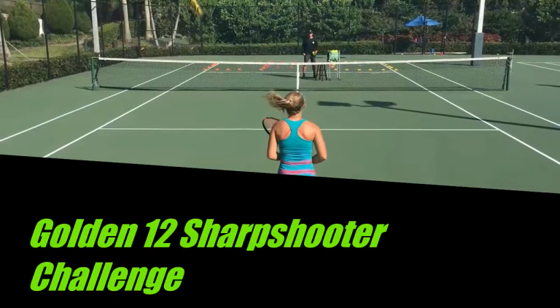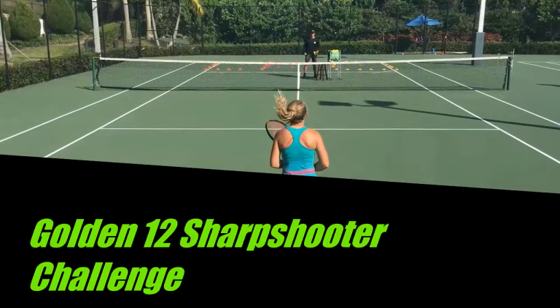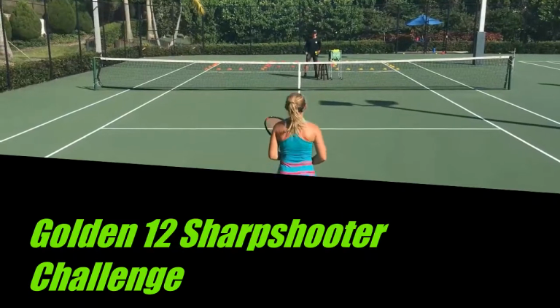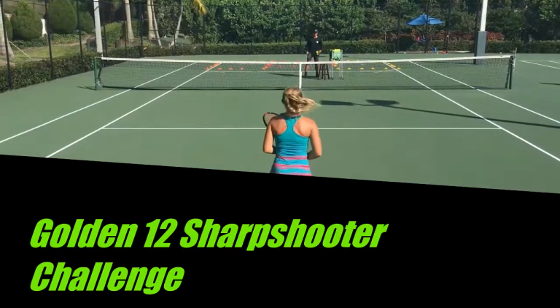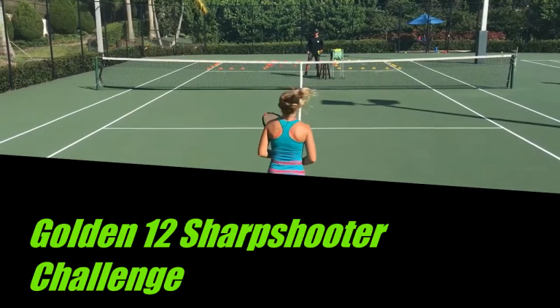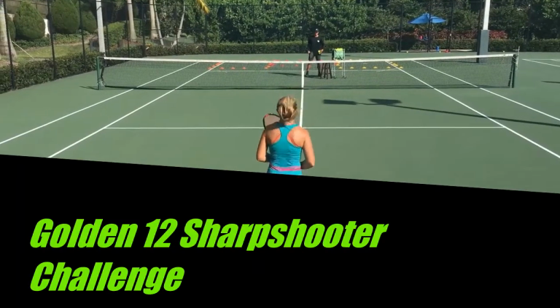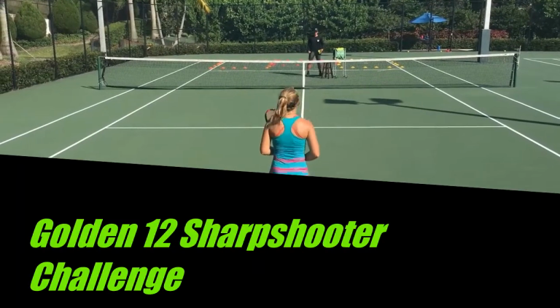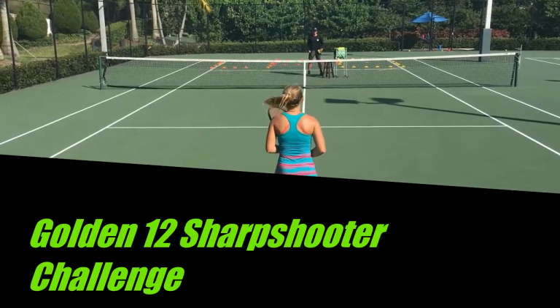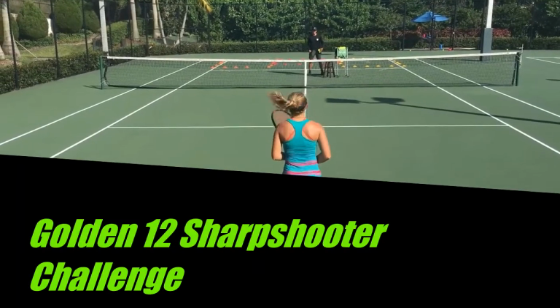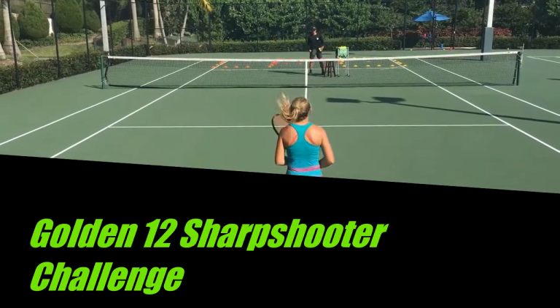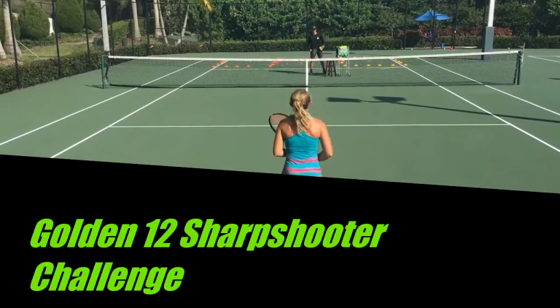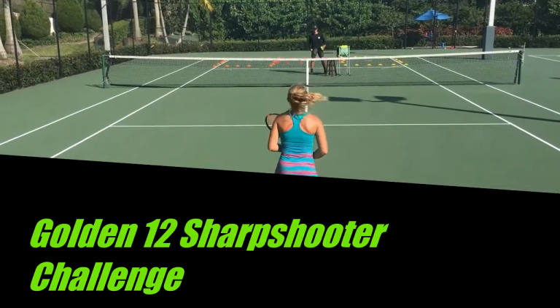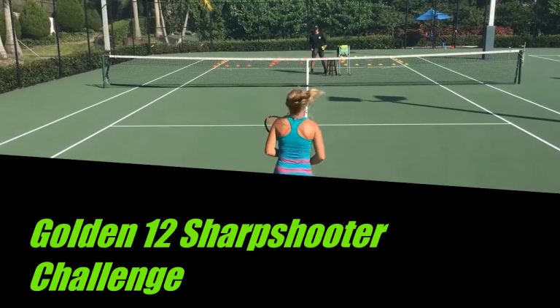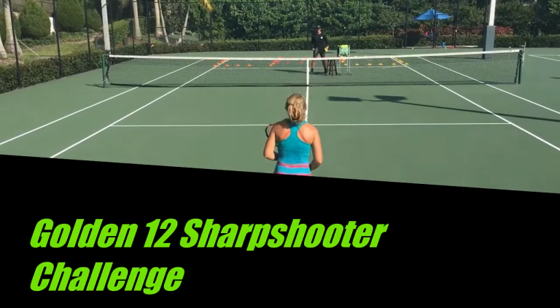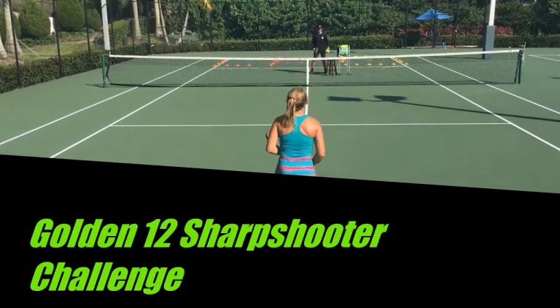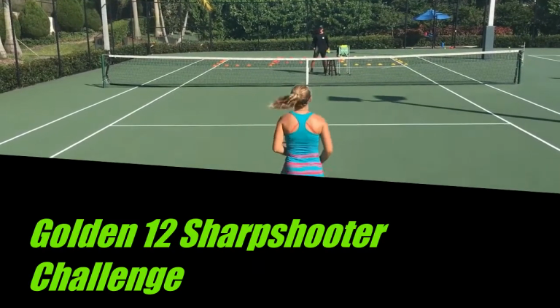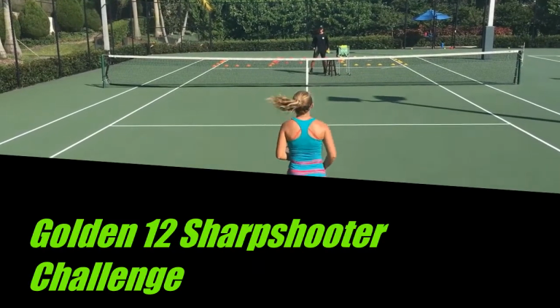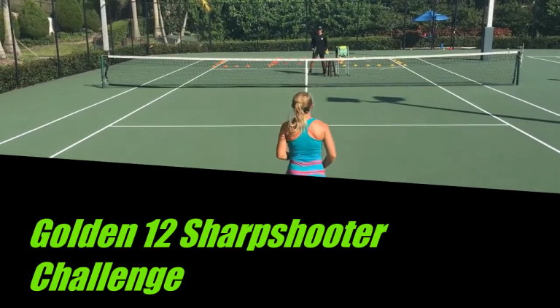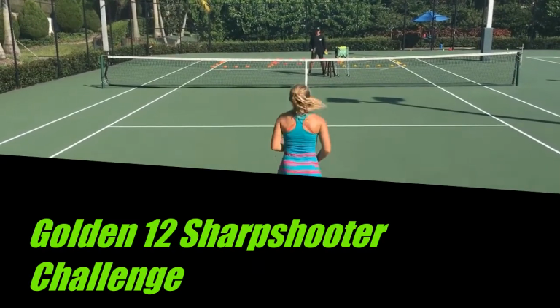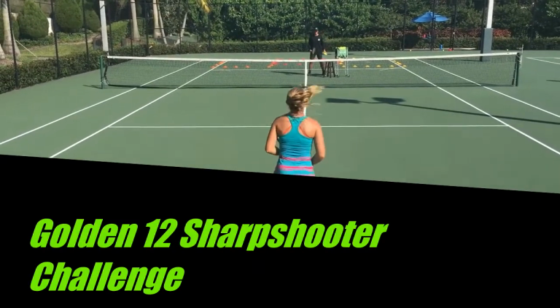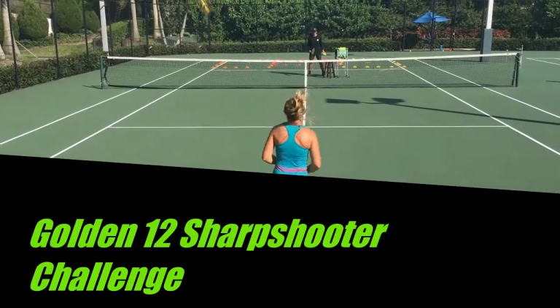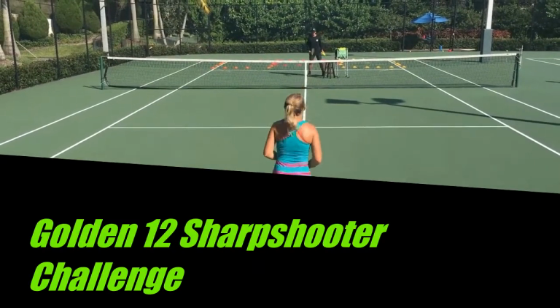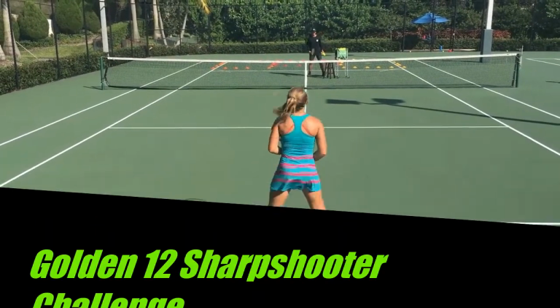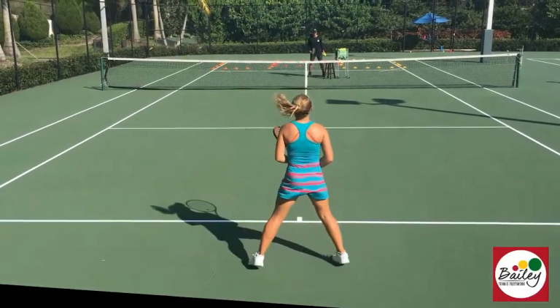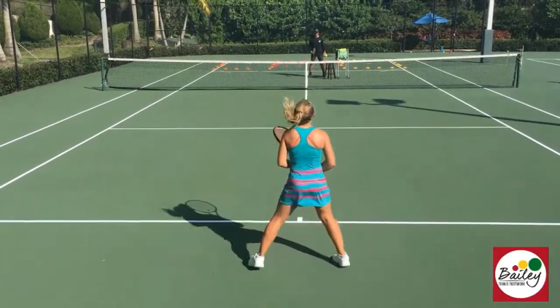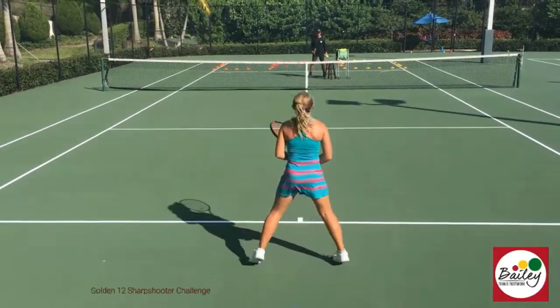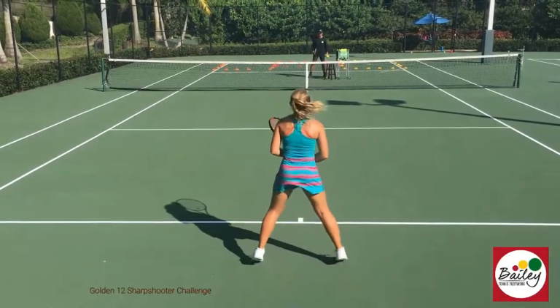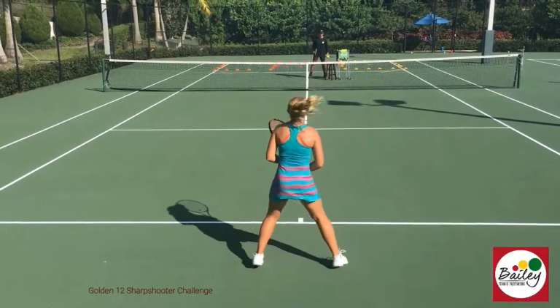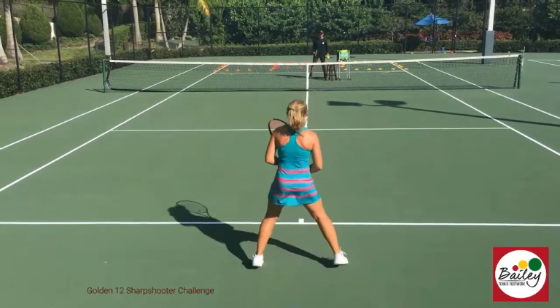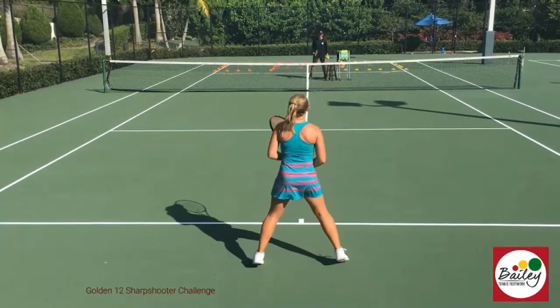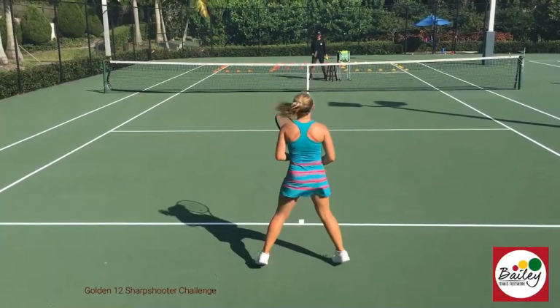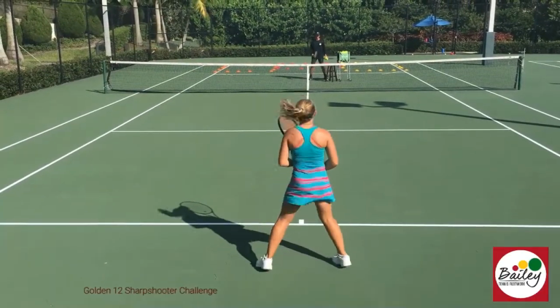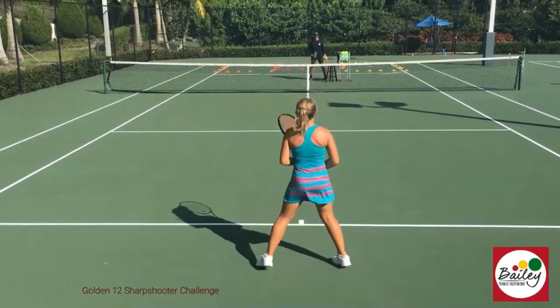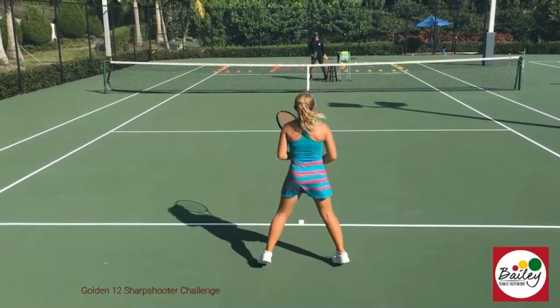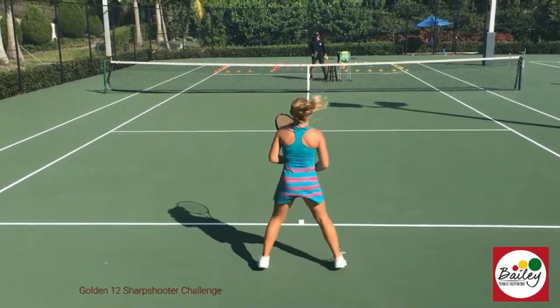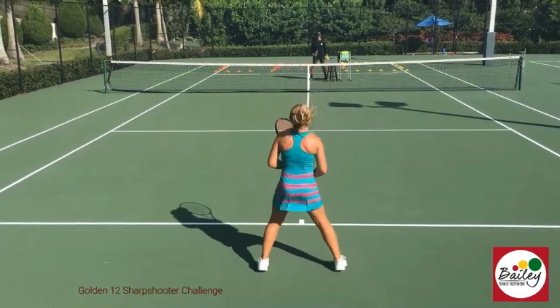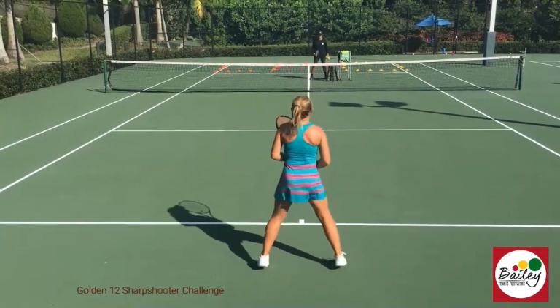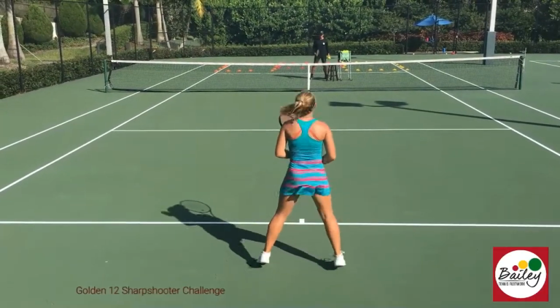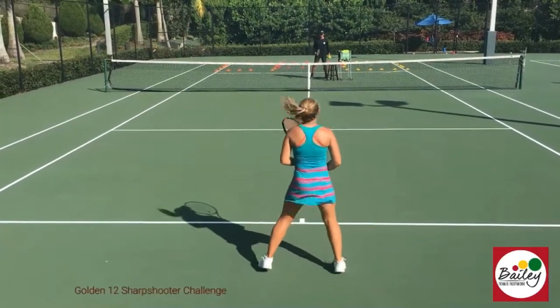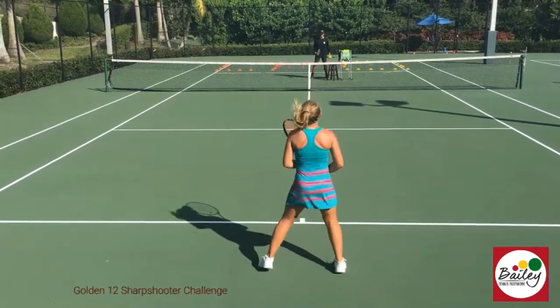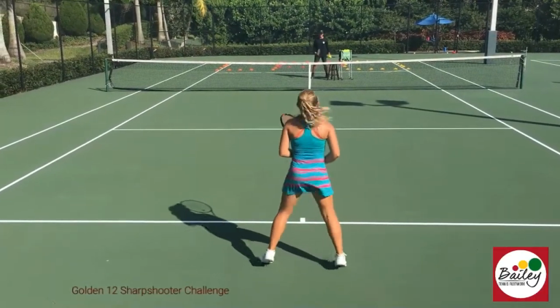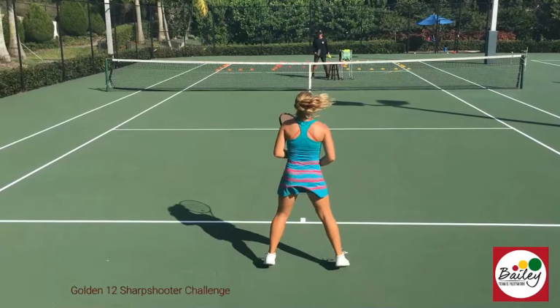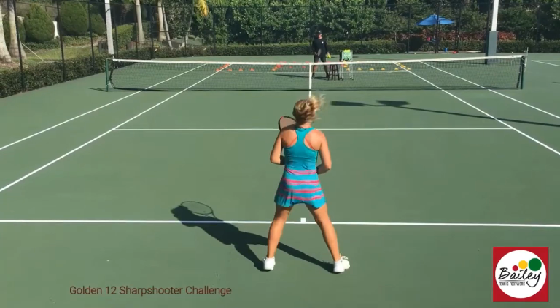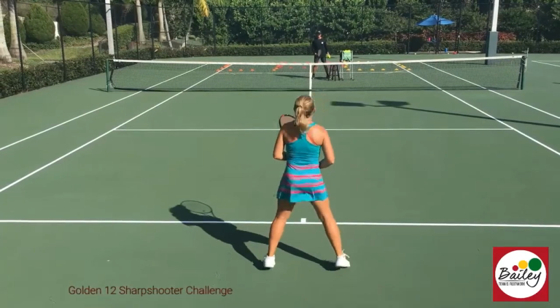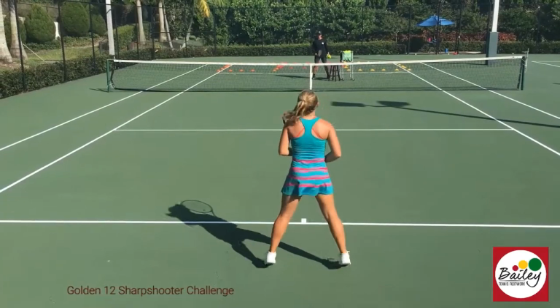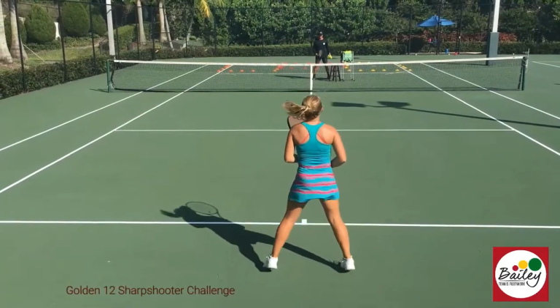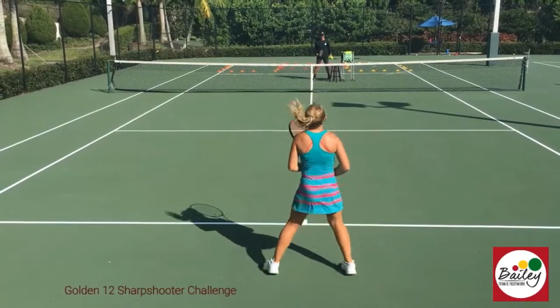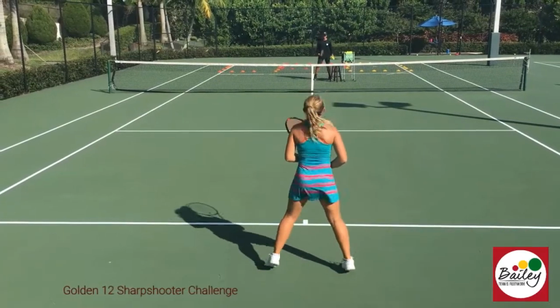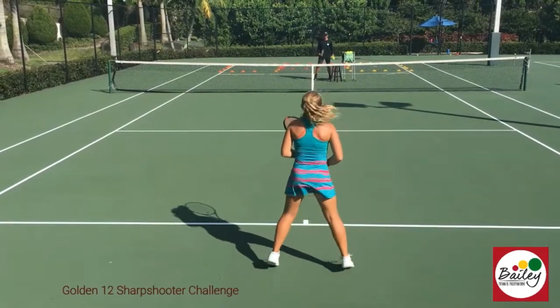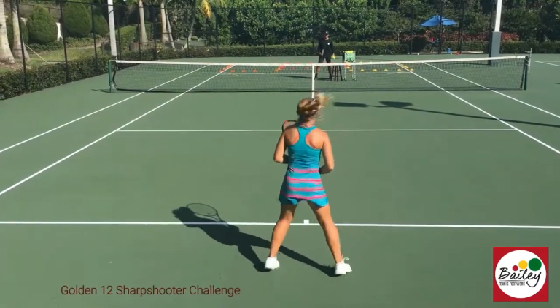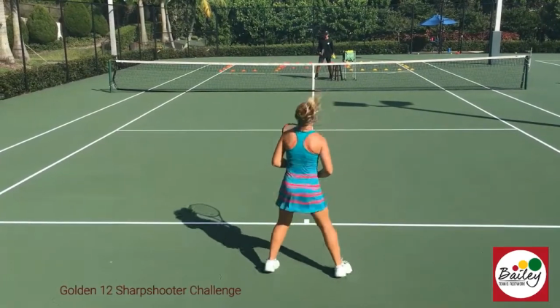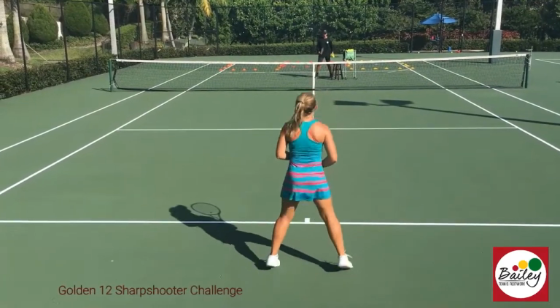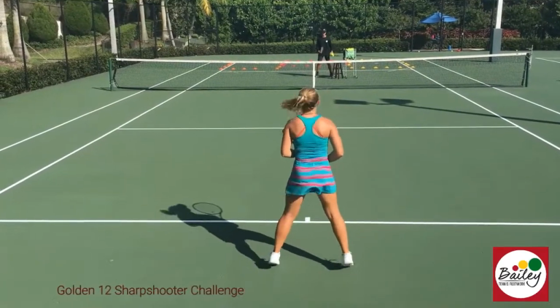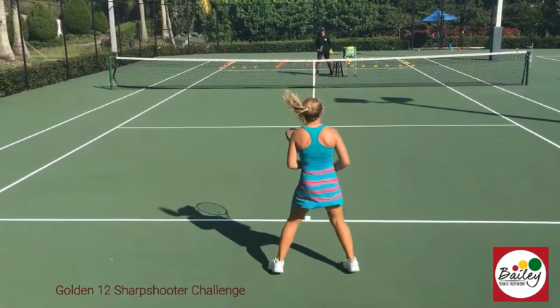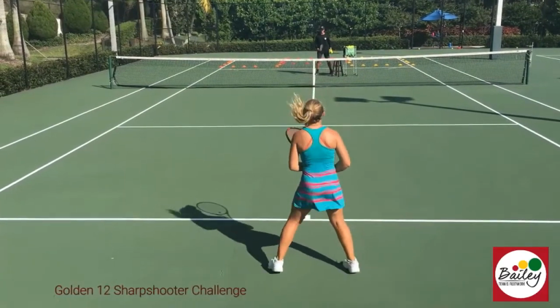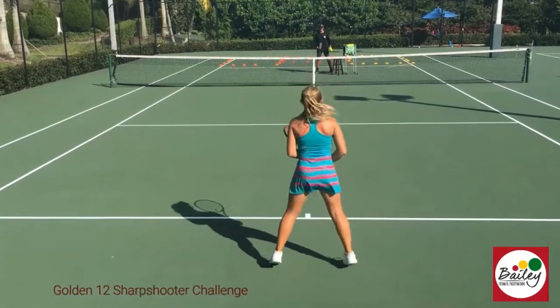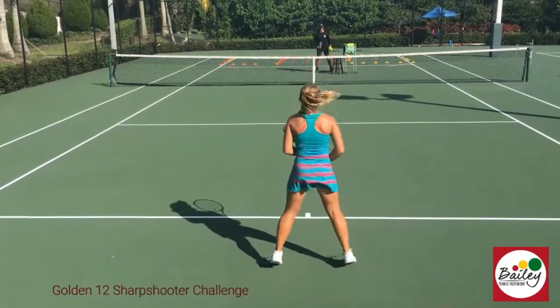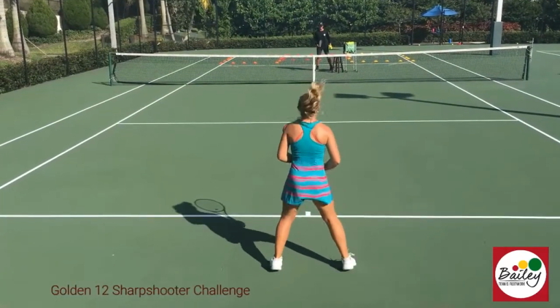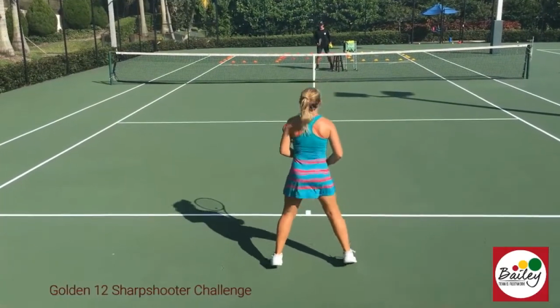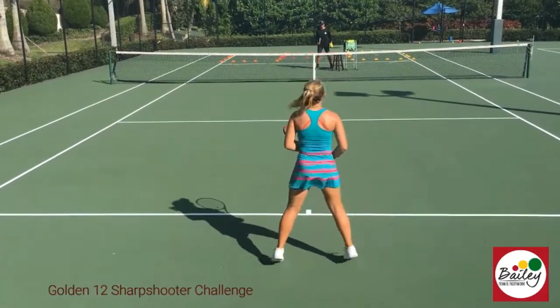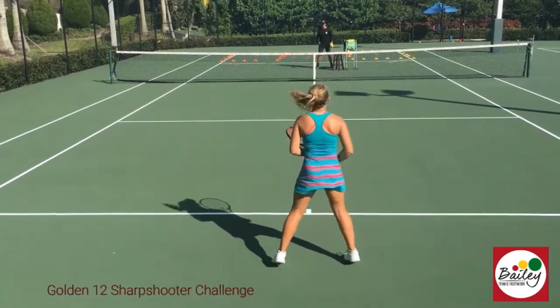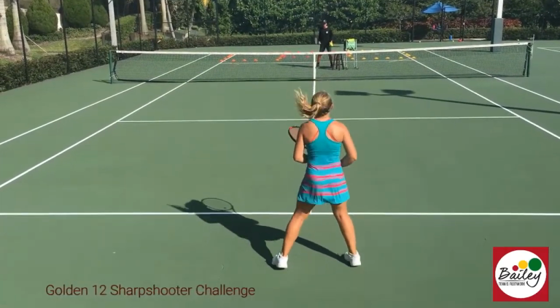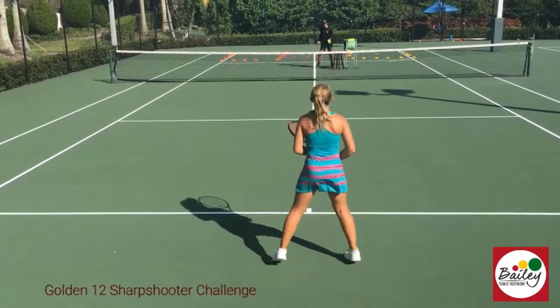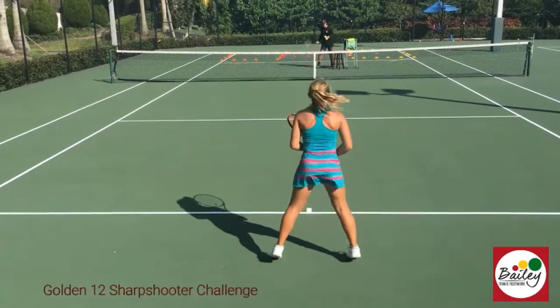Colin, 12 sharpshooter — see if he can do it under 40 seconds and get 9 out of 12 targets. Good luck!